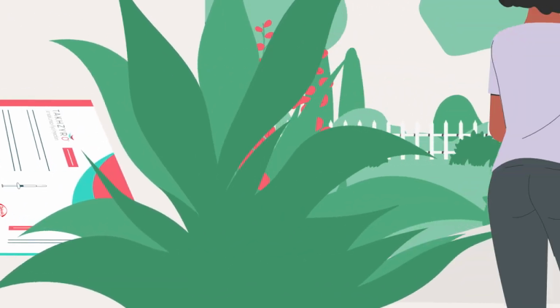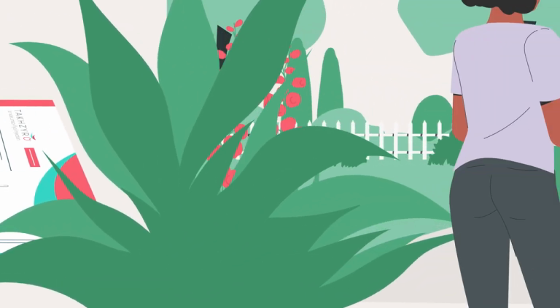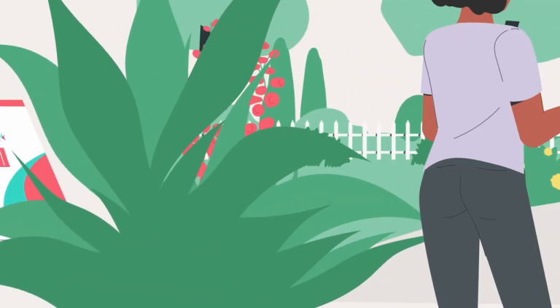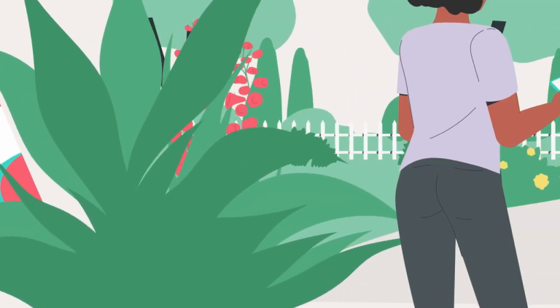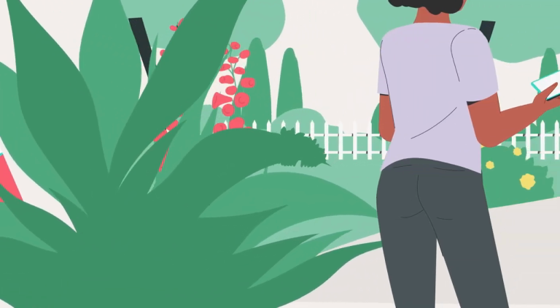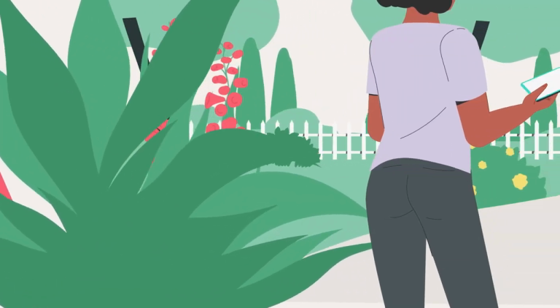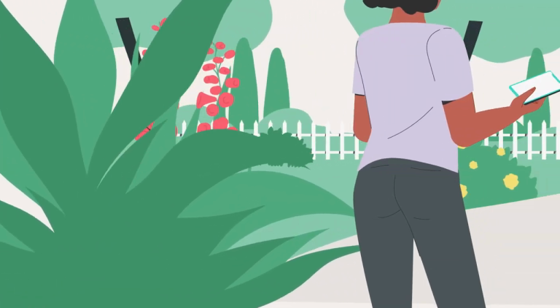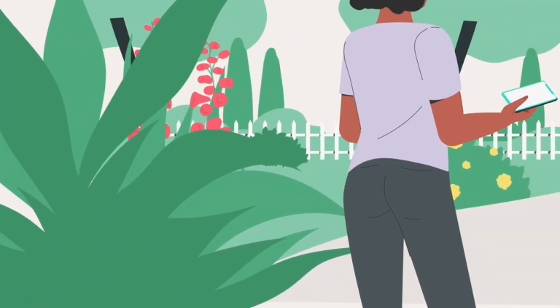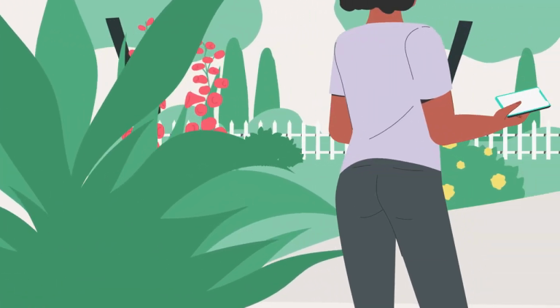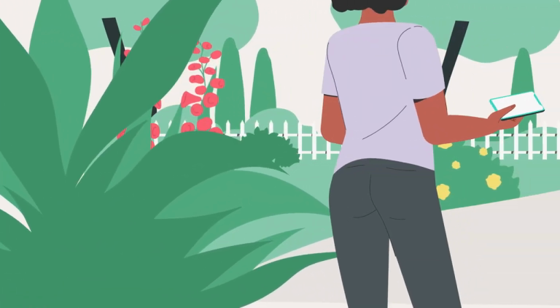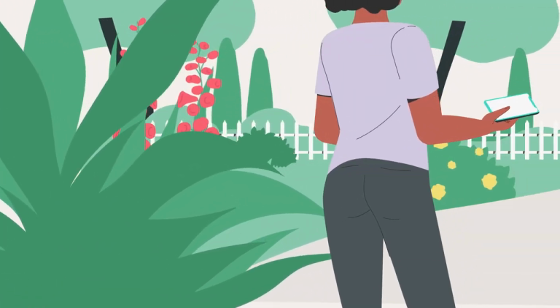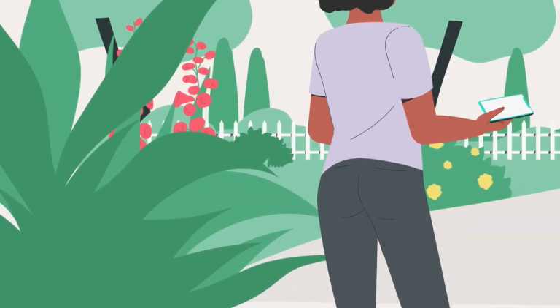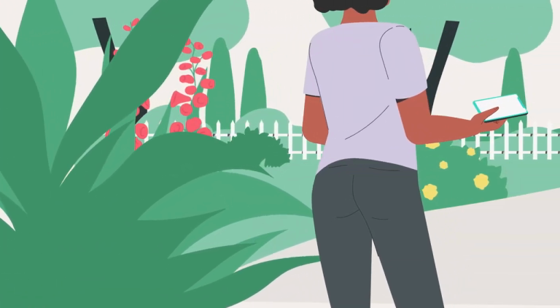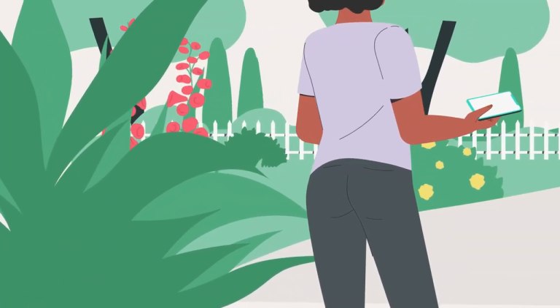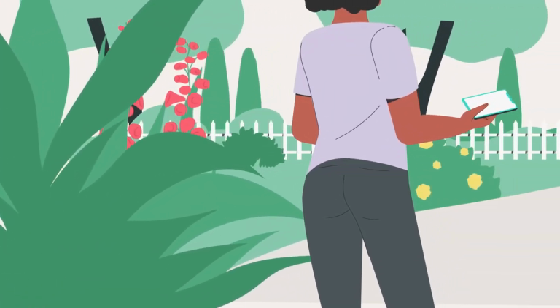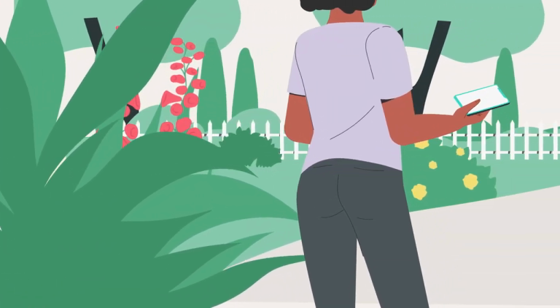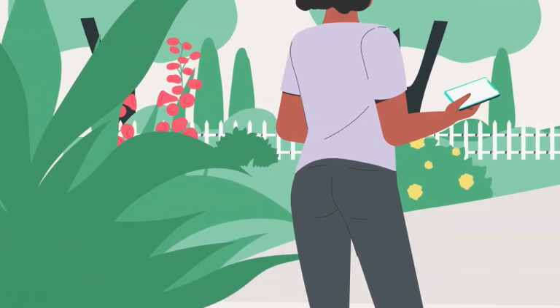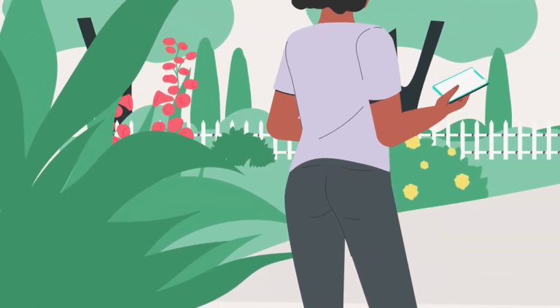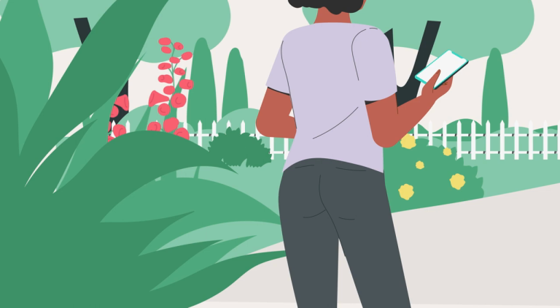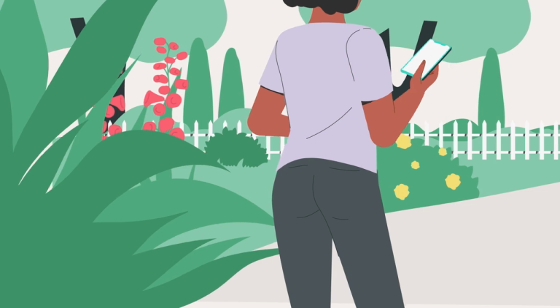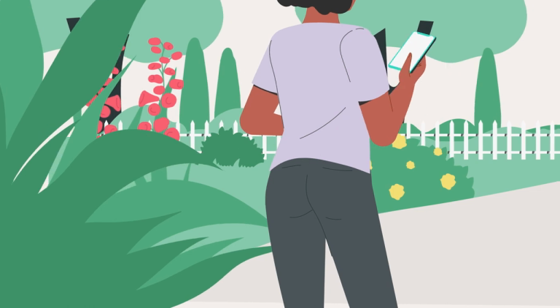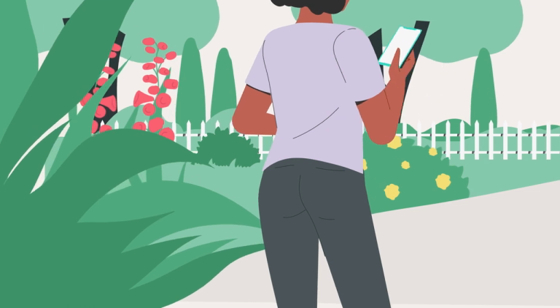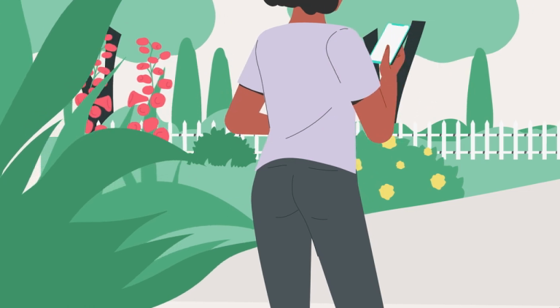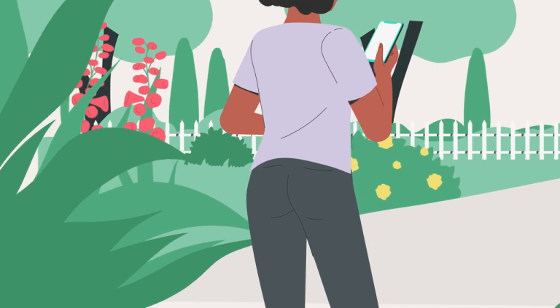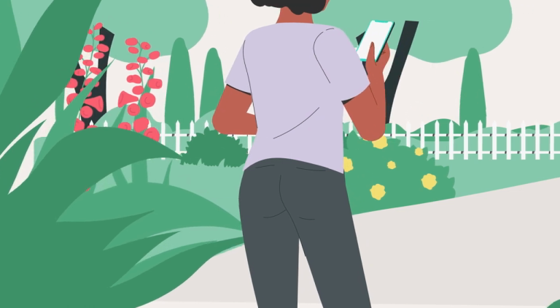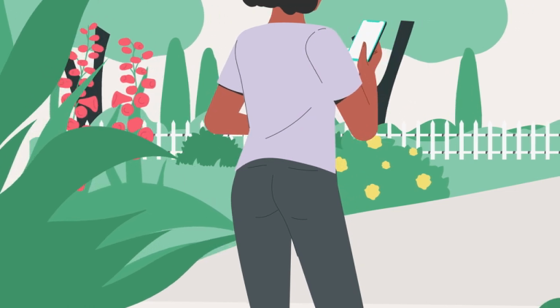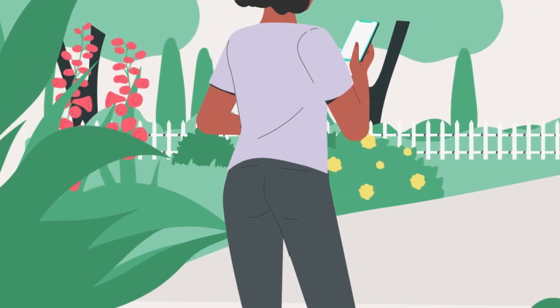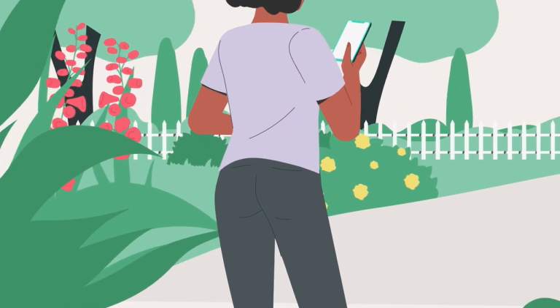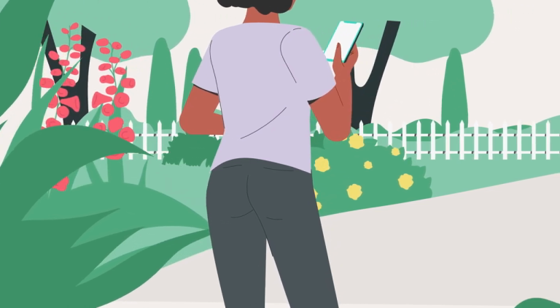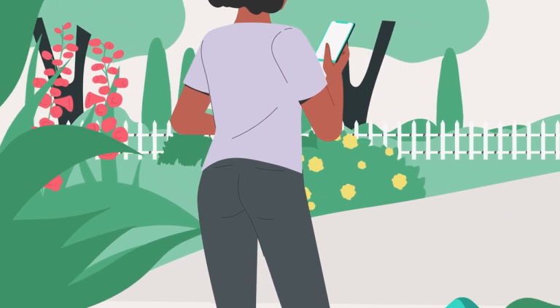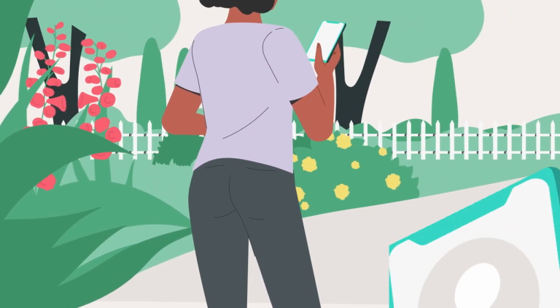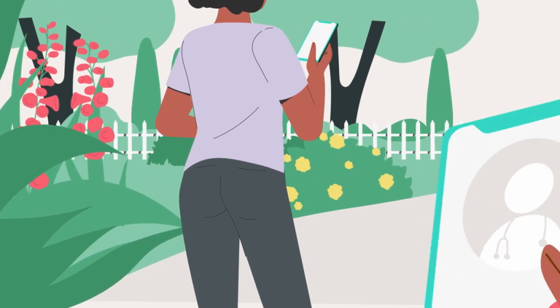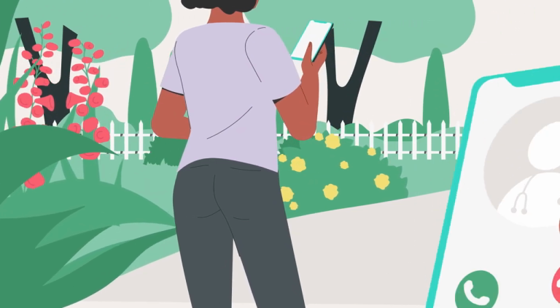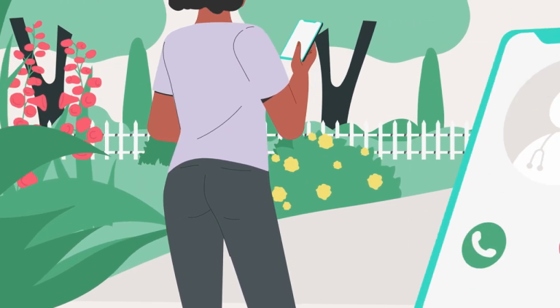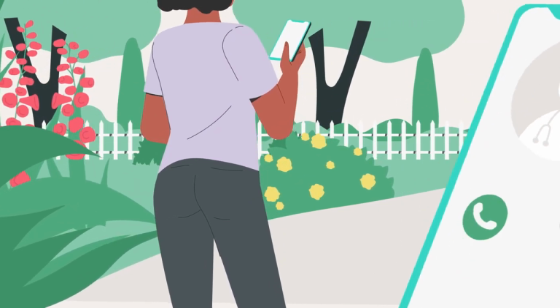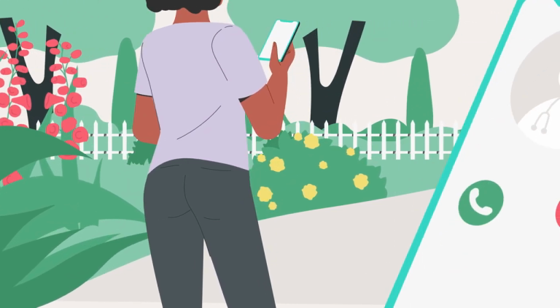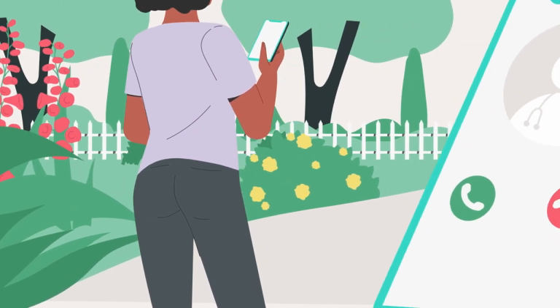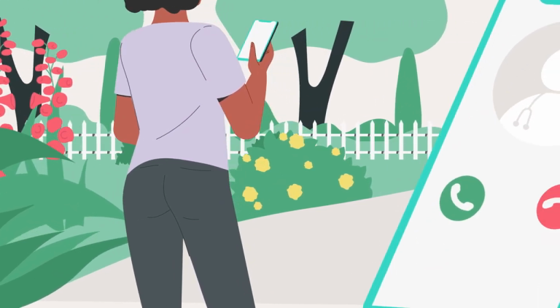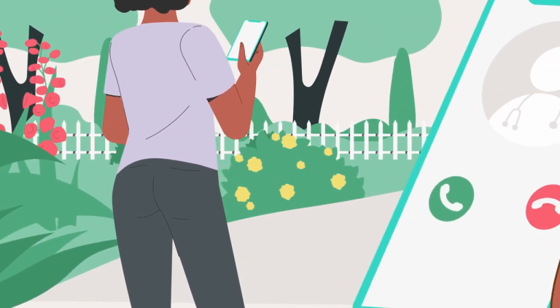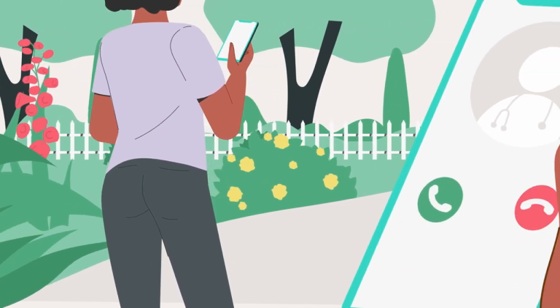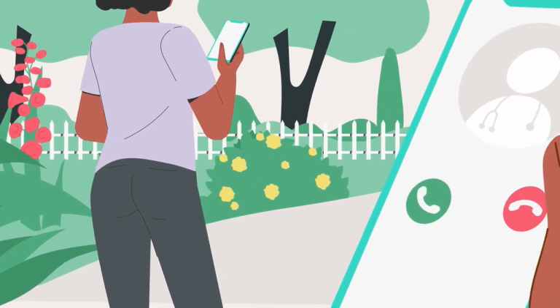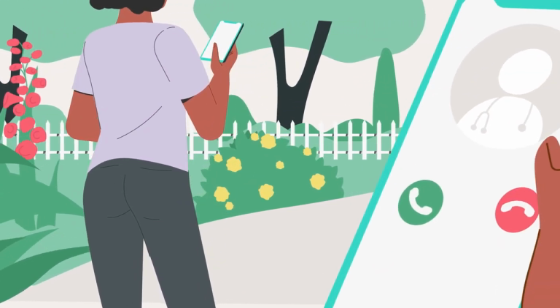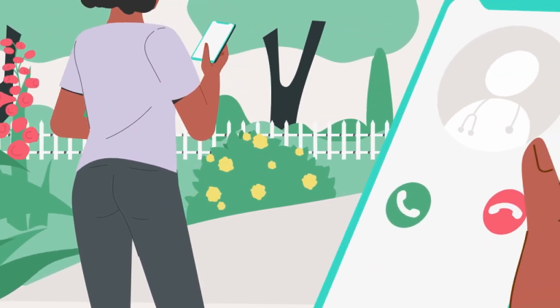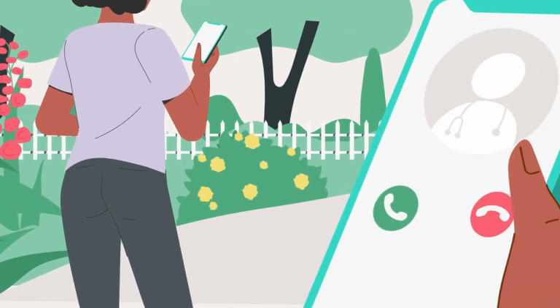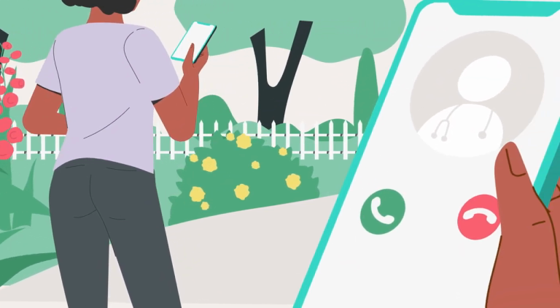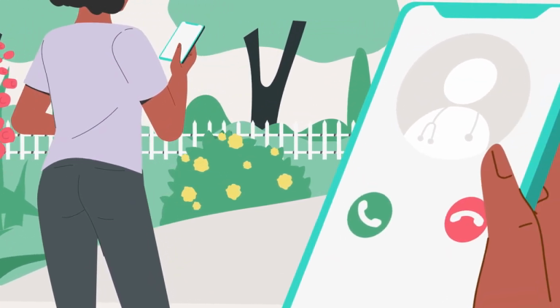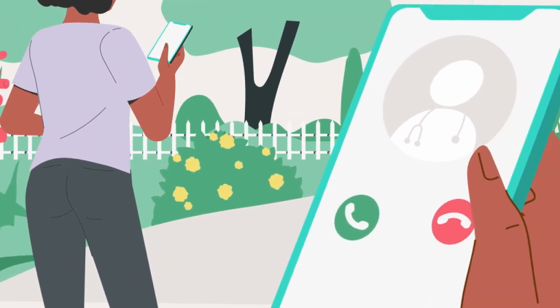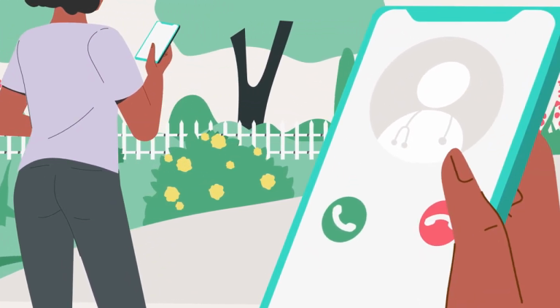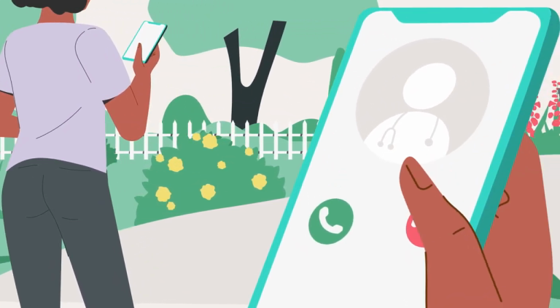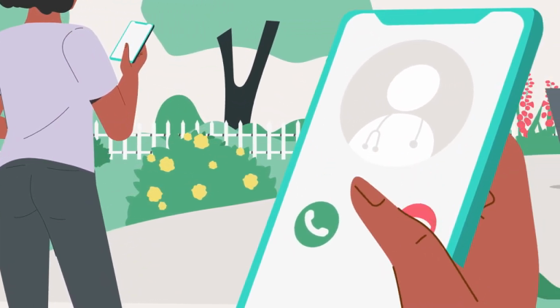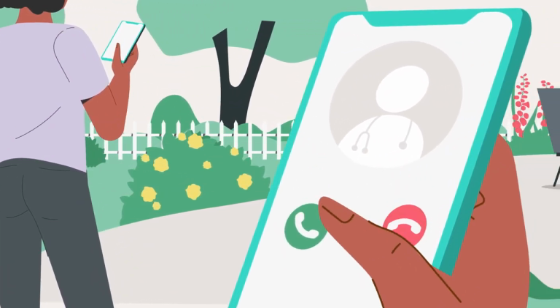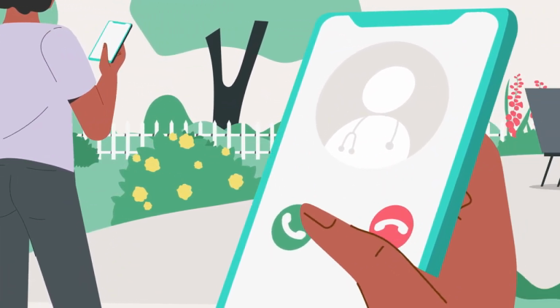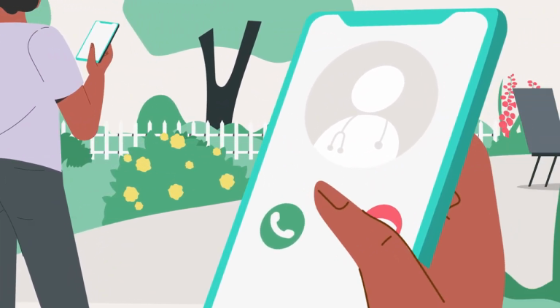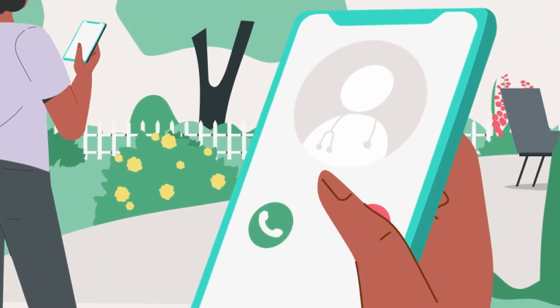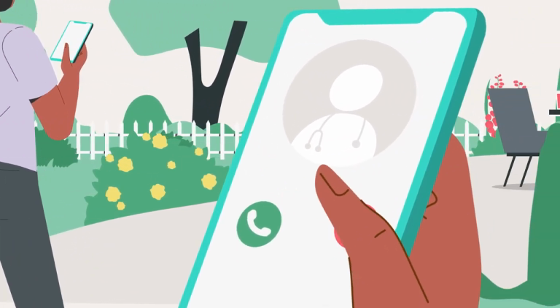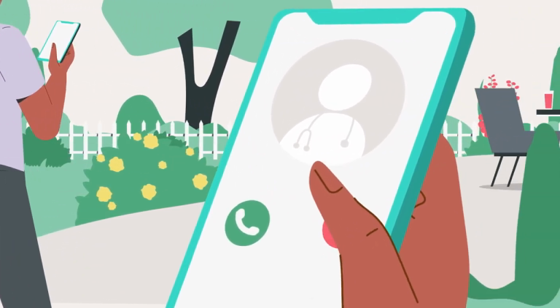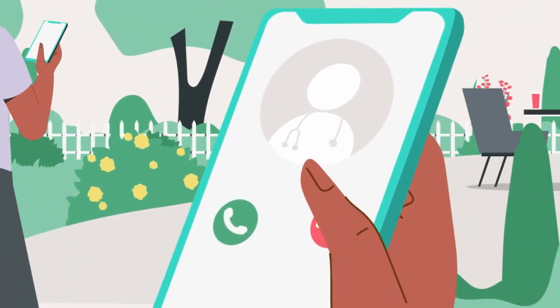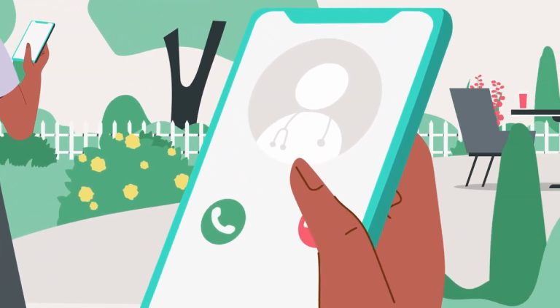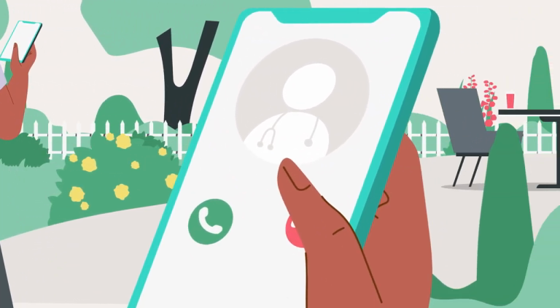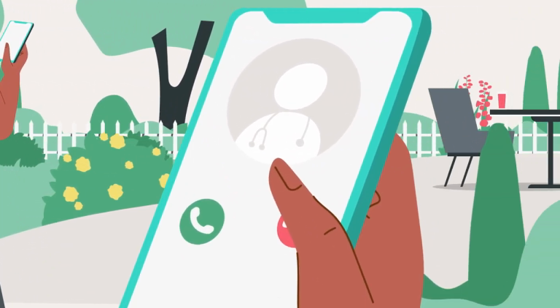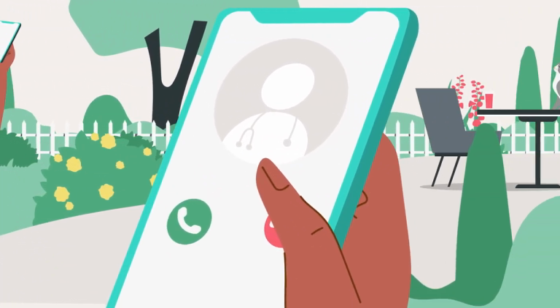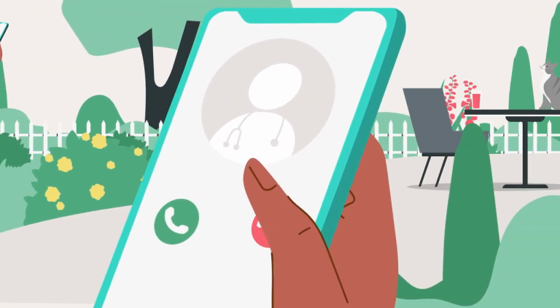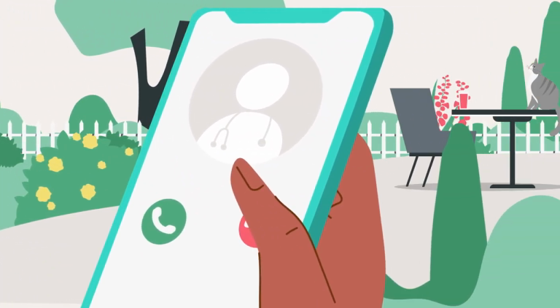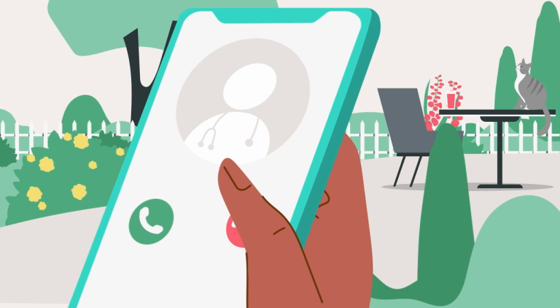If you have any questions, don't hesitate to contact your doctor, pharmacist, or nurse. They are there to help.